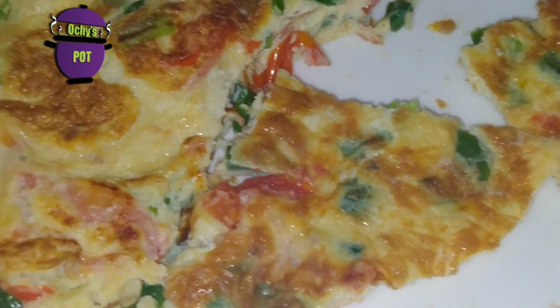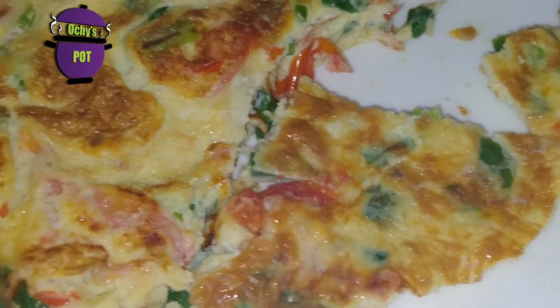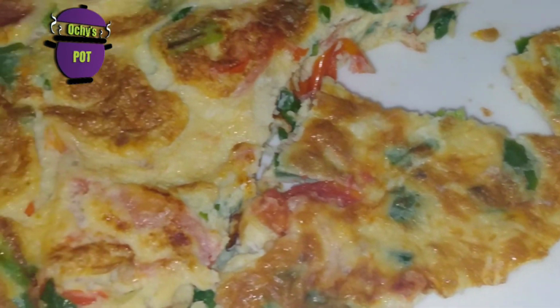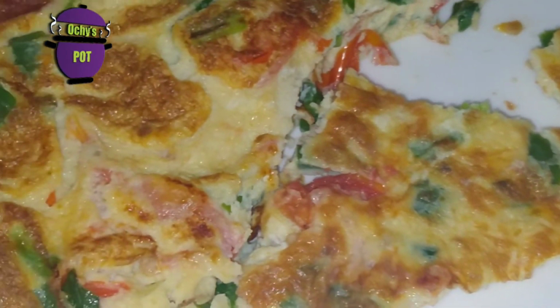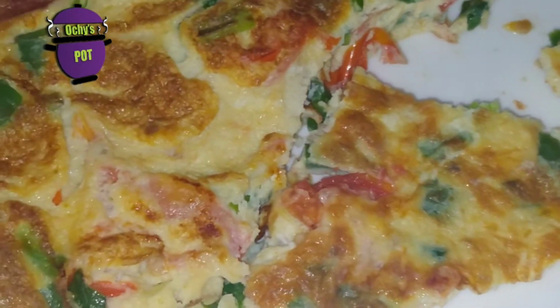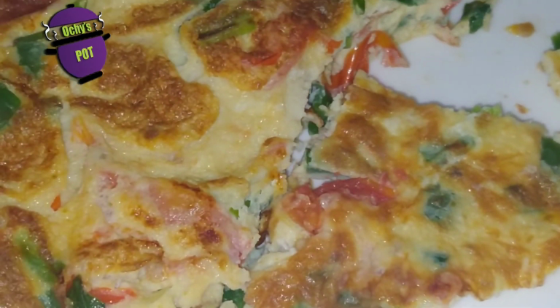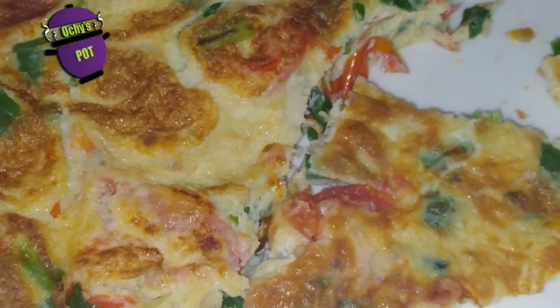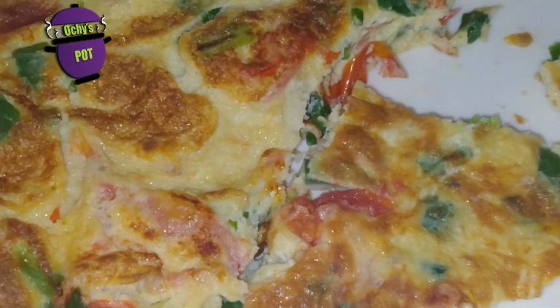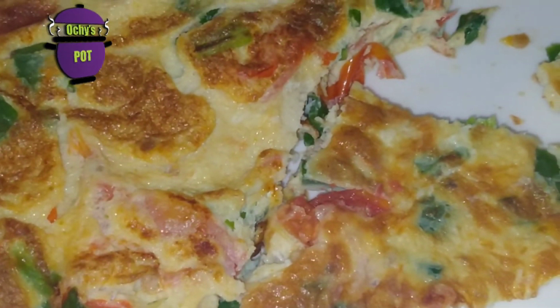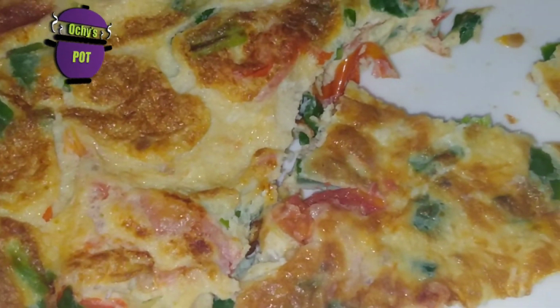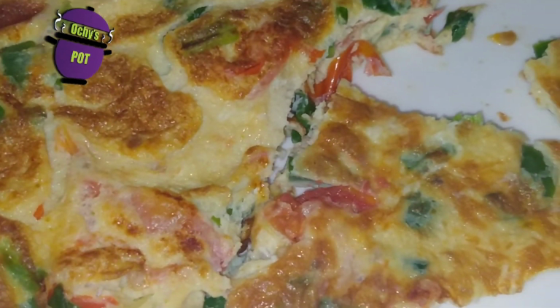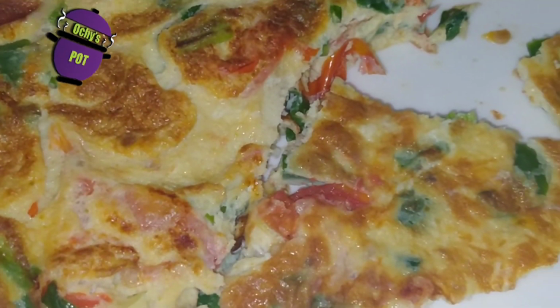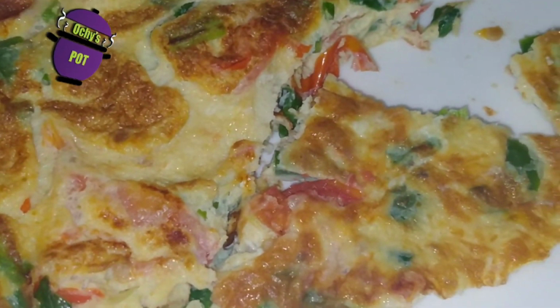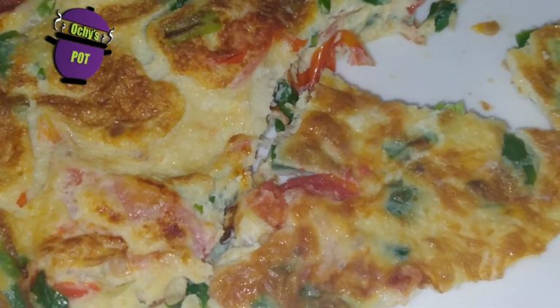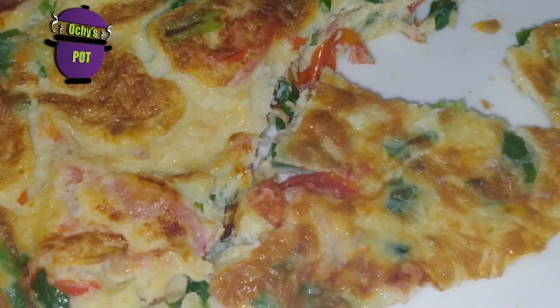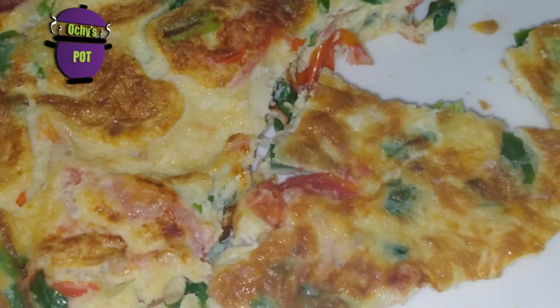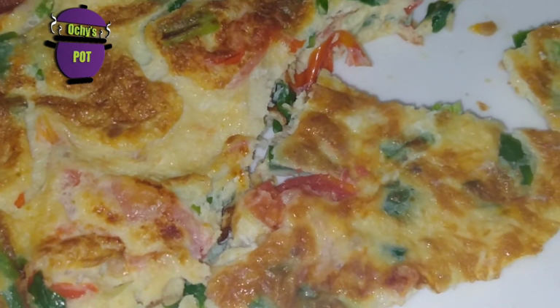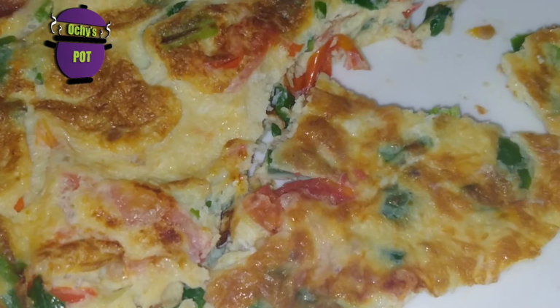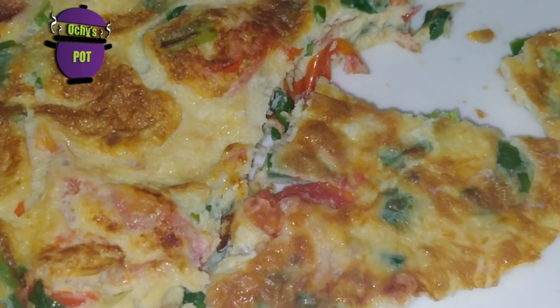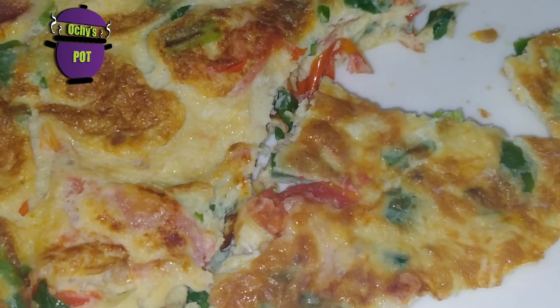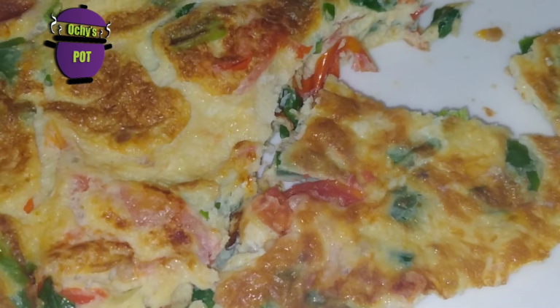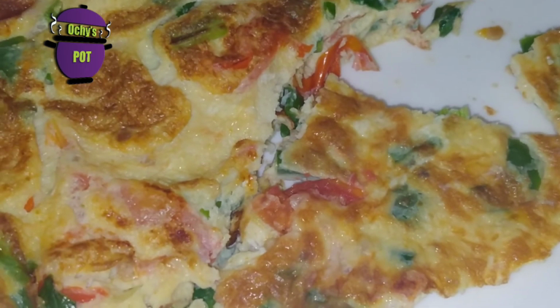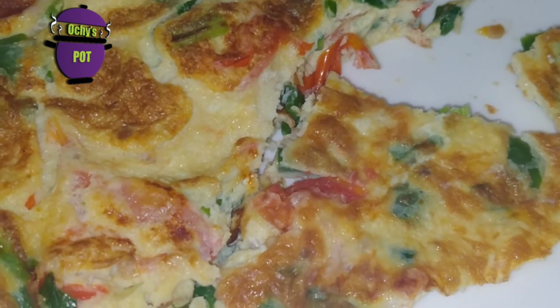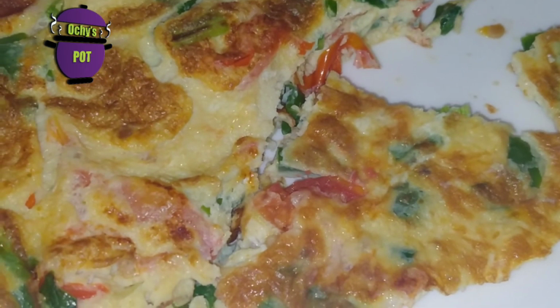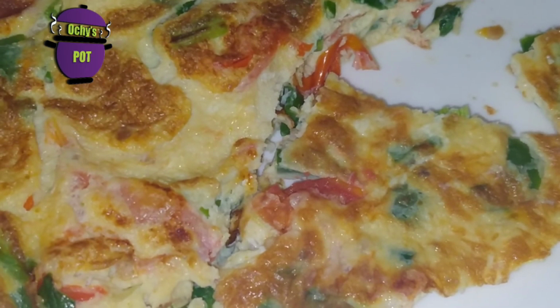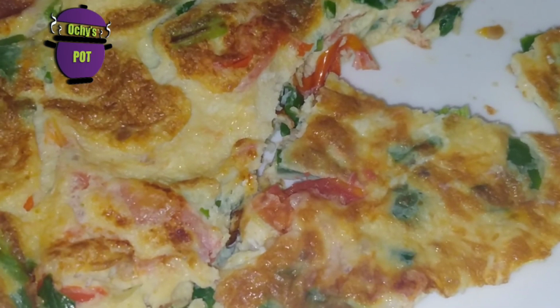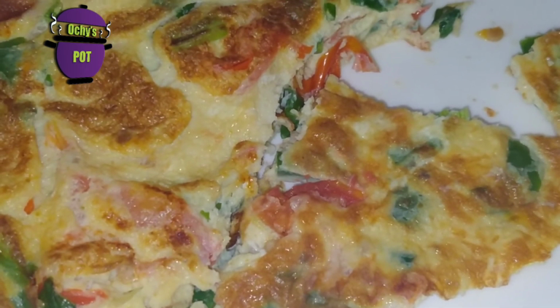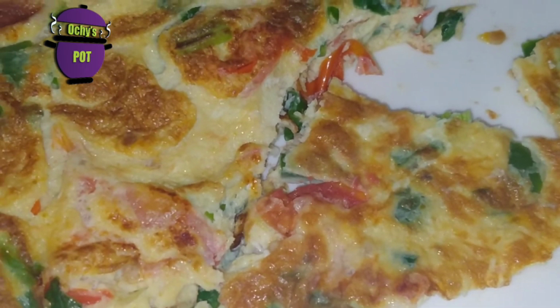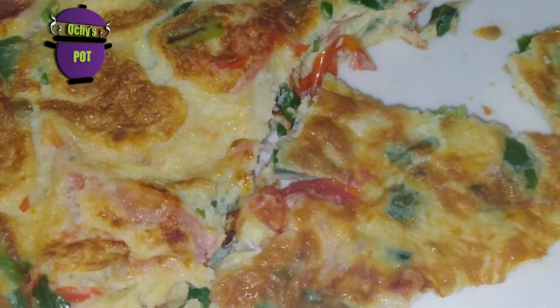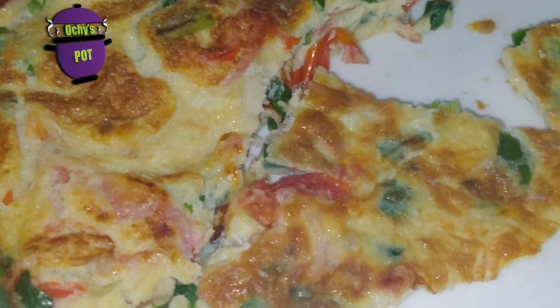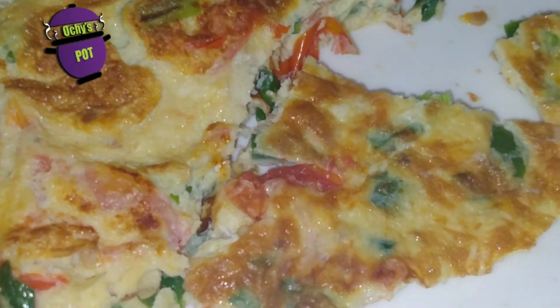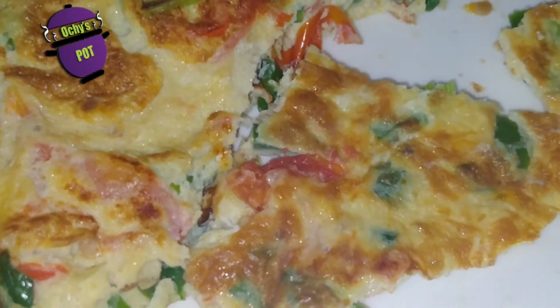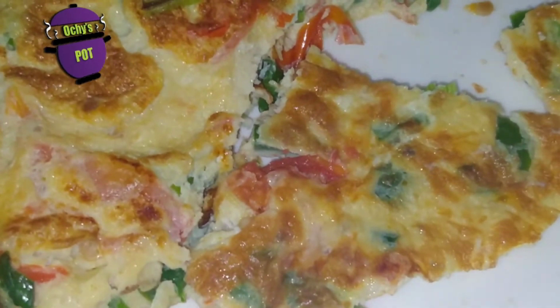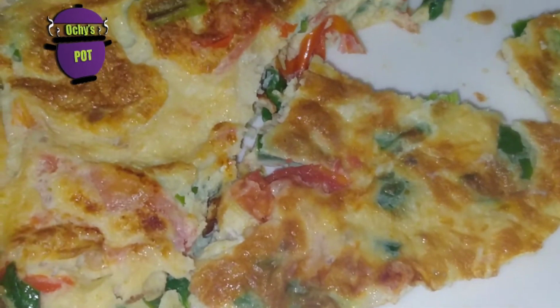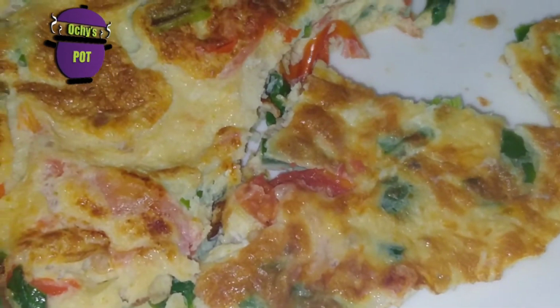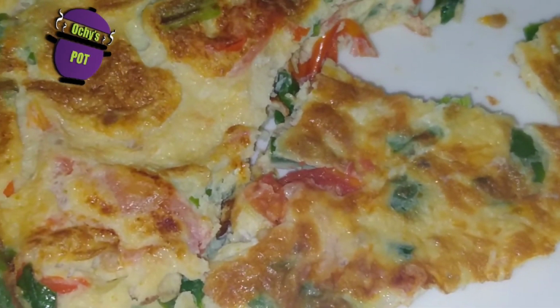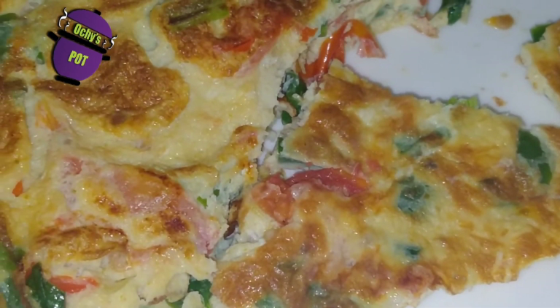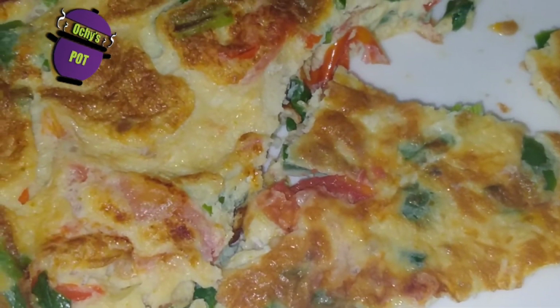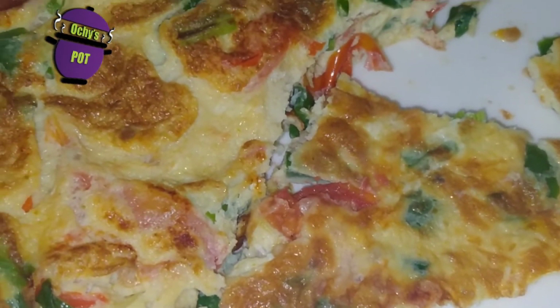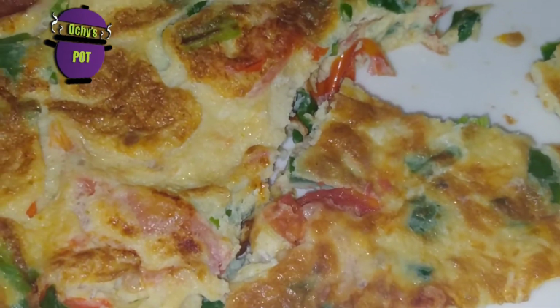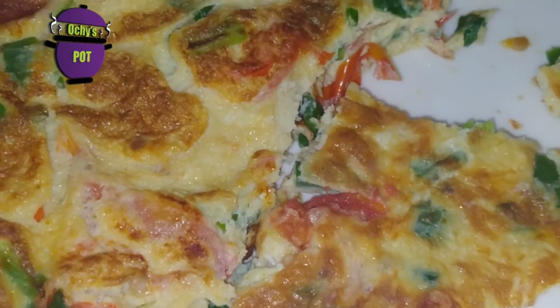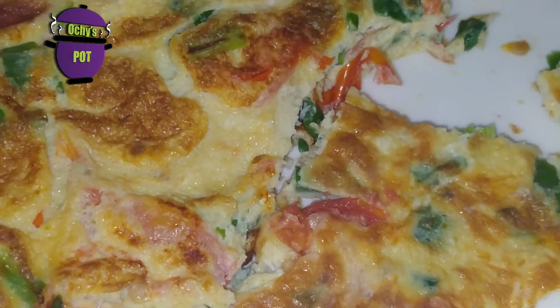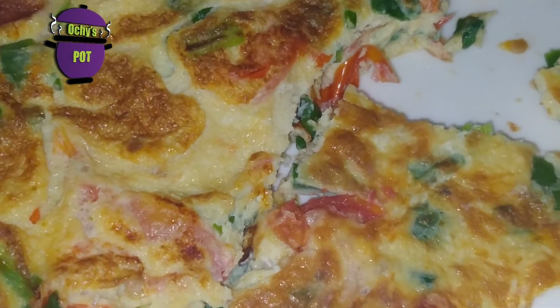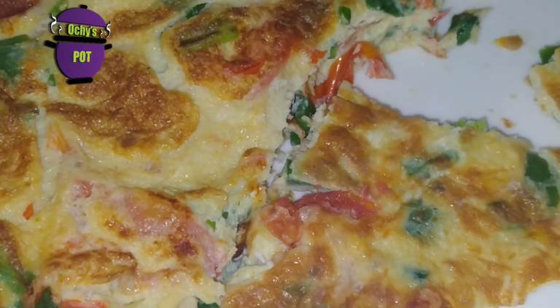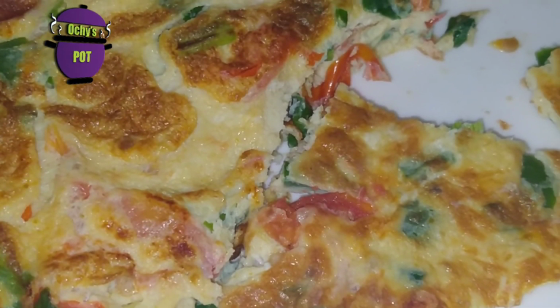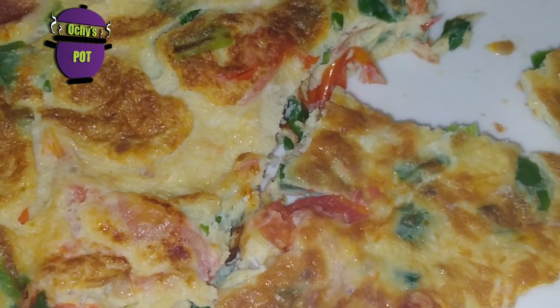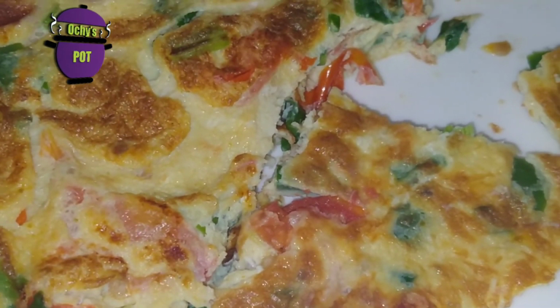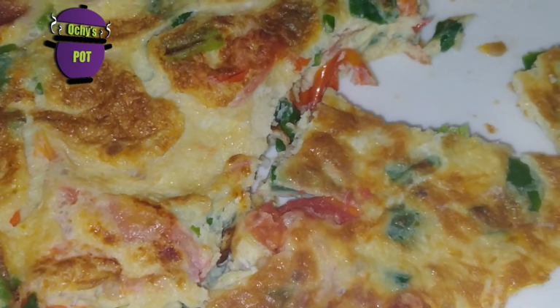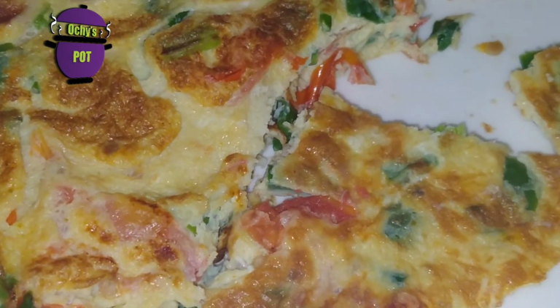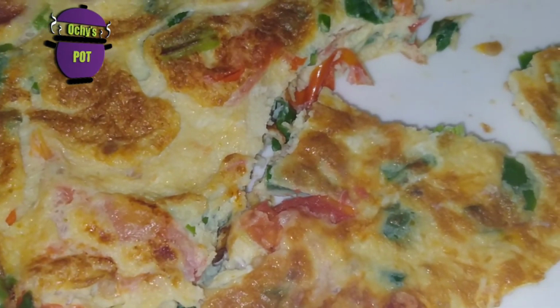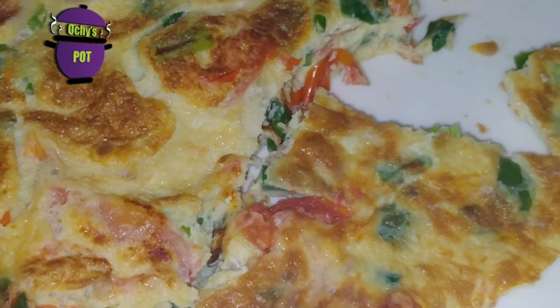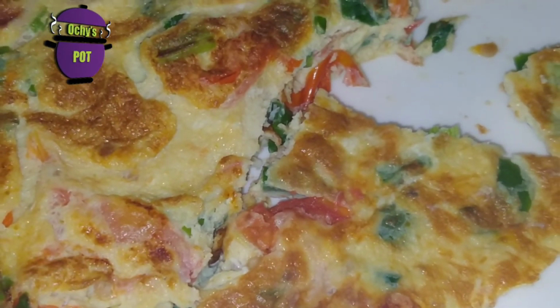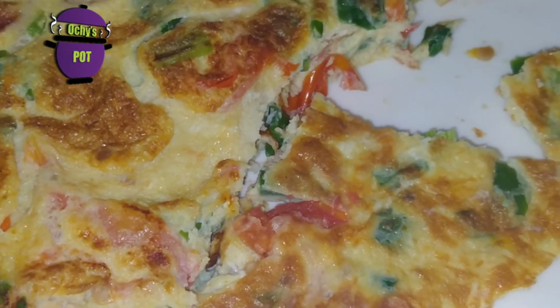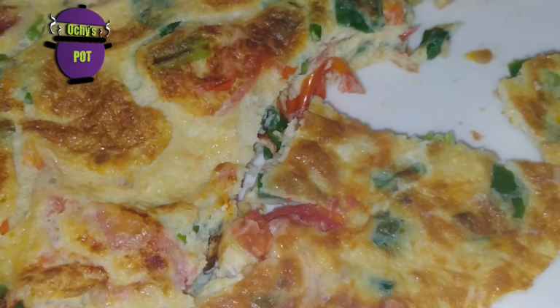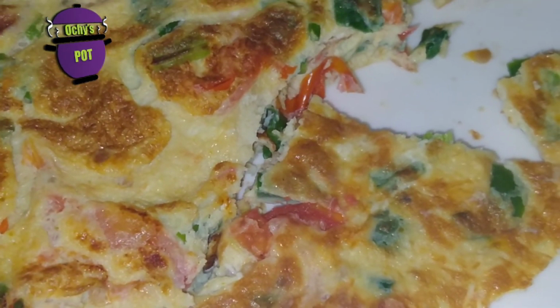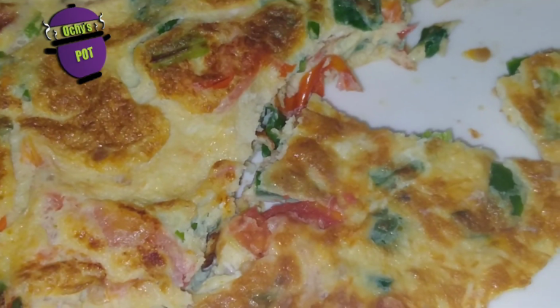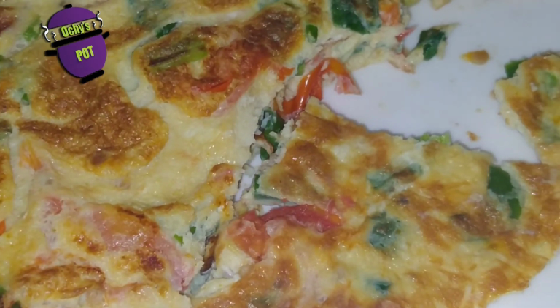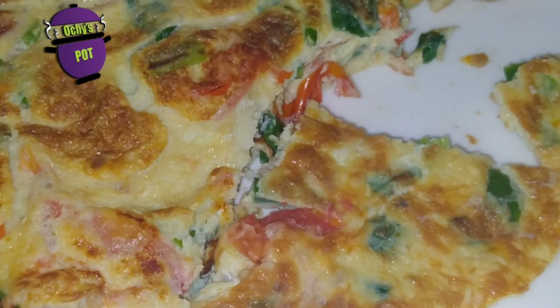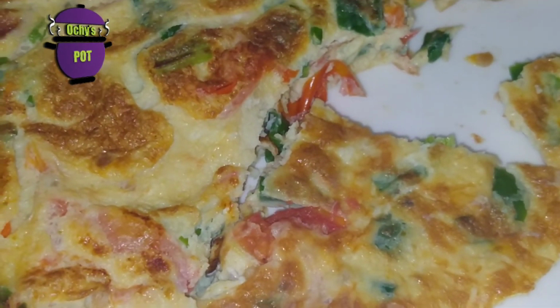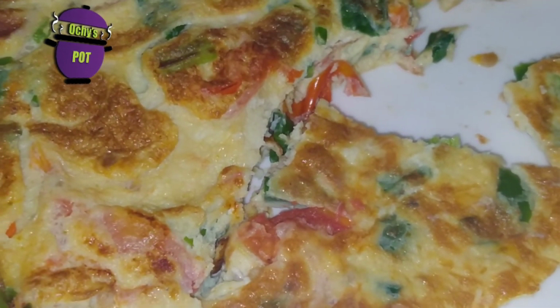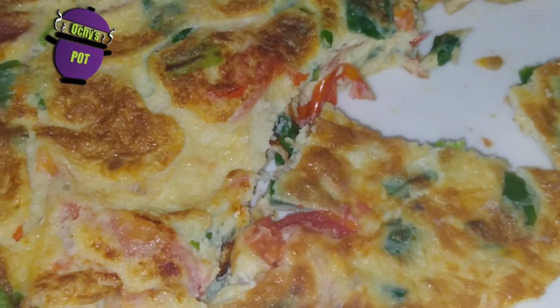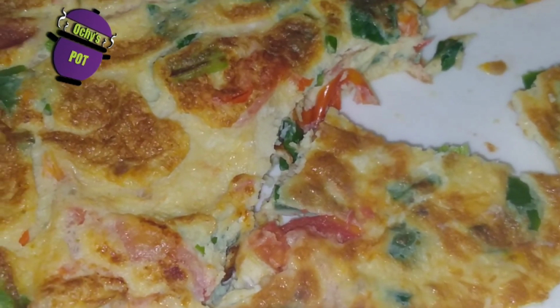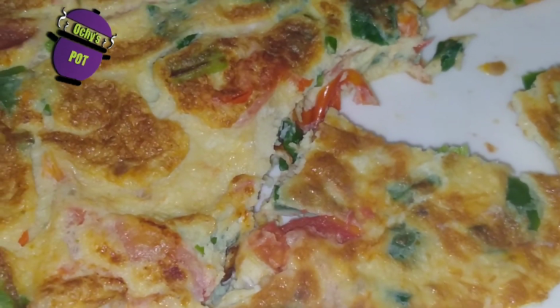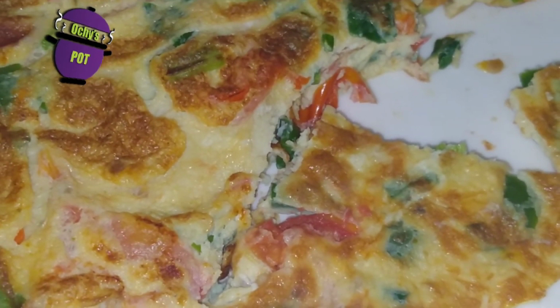Thank you so much for following today's recipe. I remain your favorite girl chef Ochi — until next time, see you, be good!